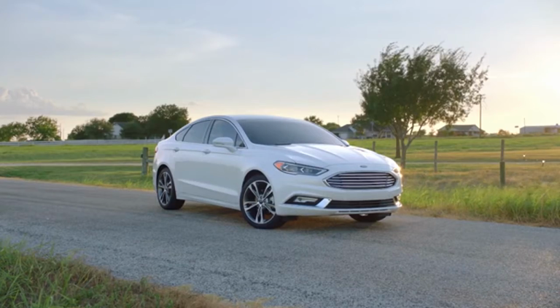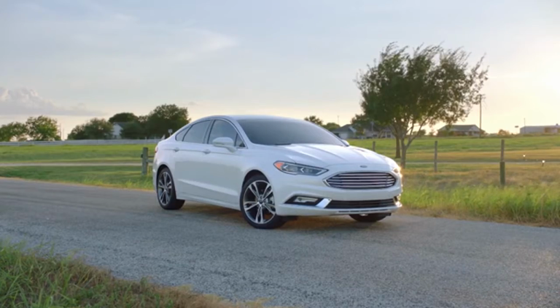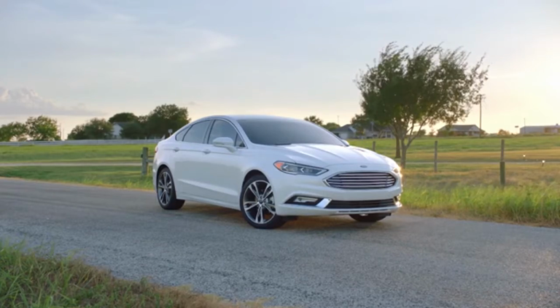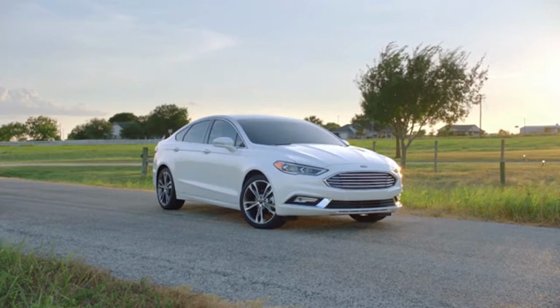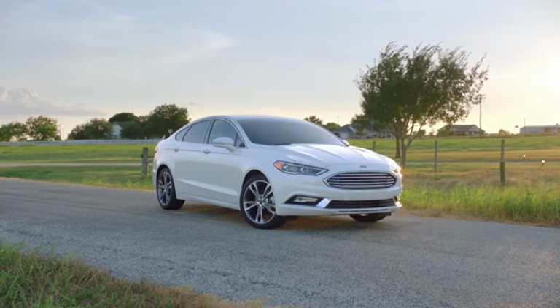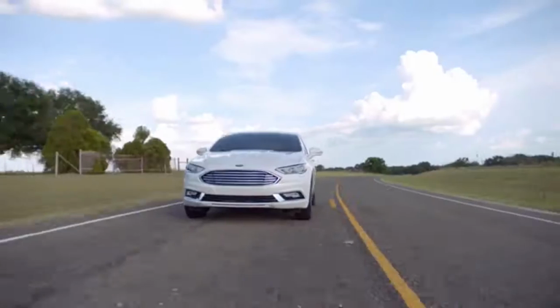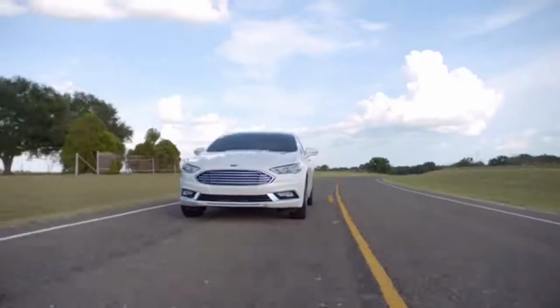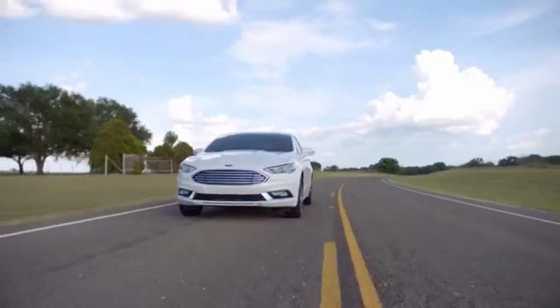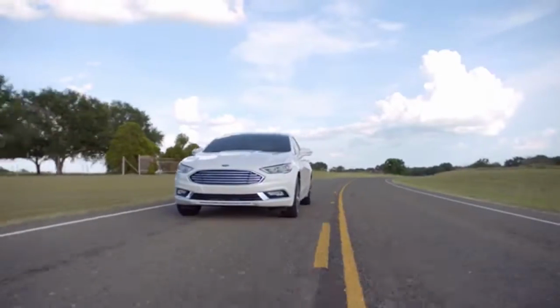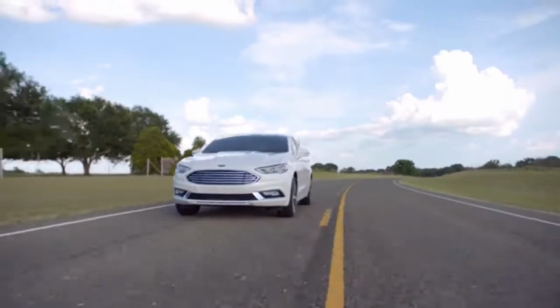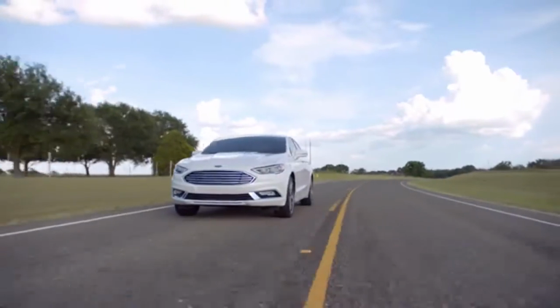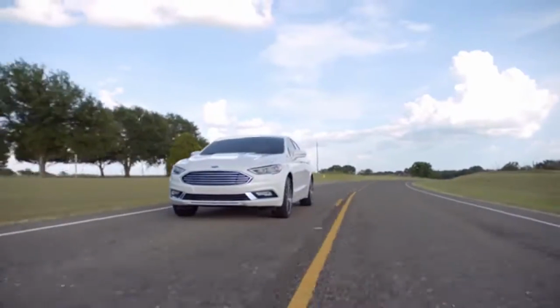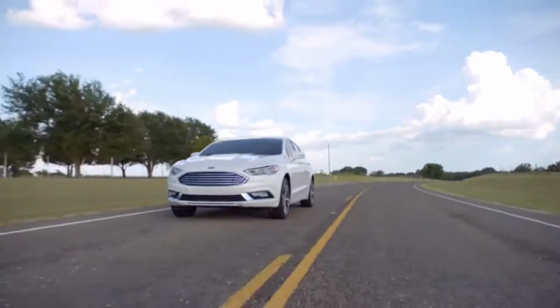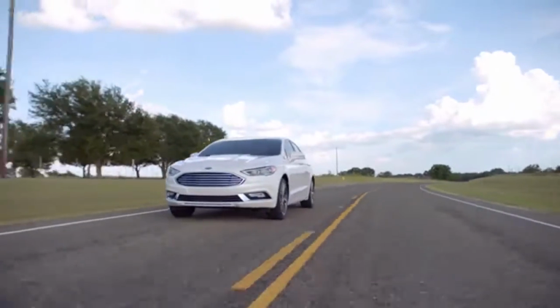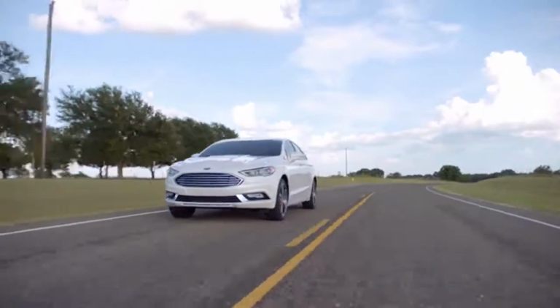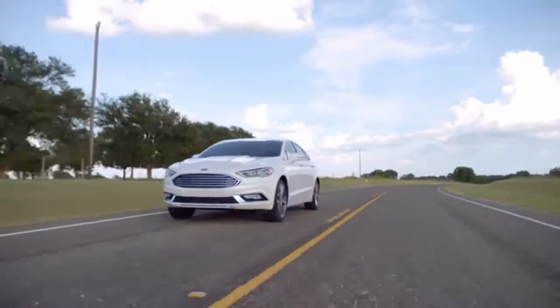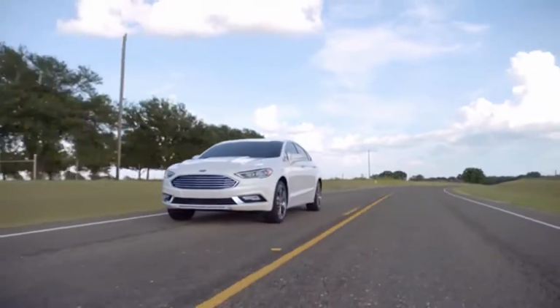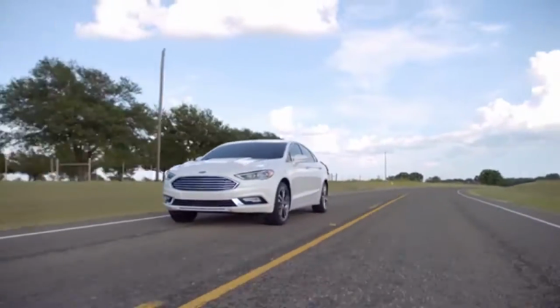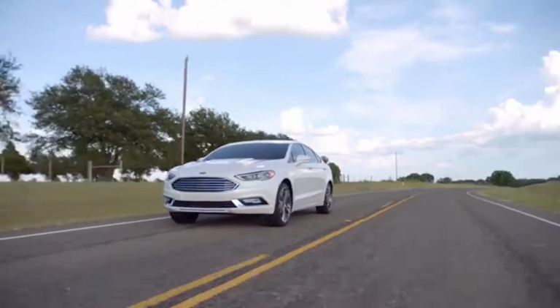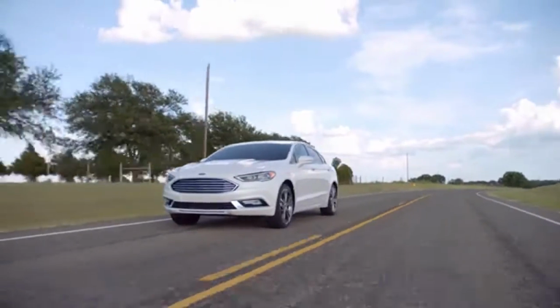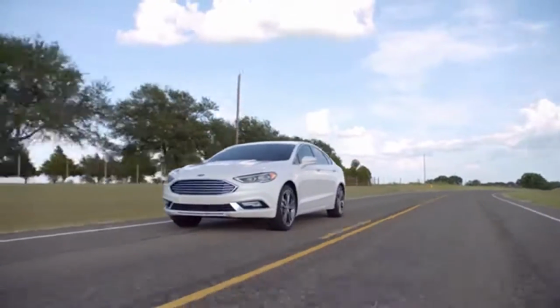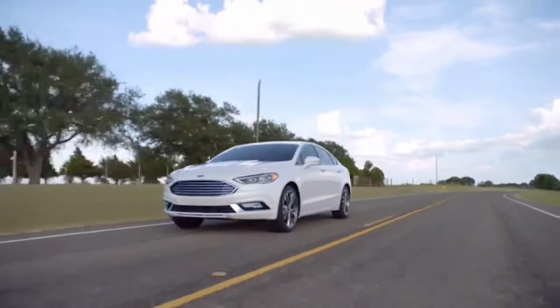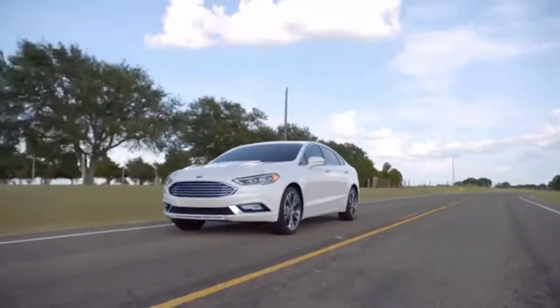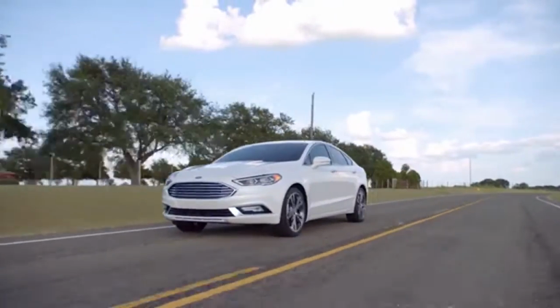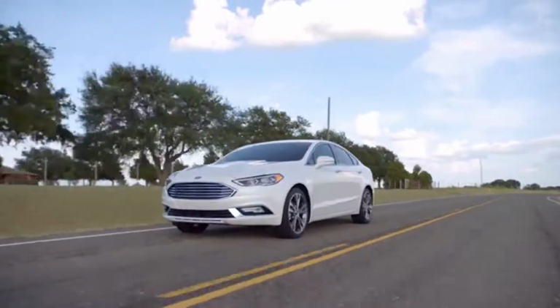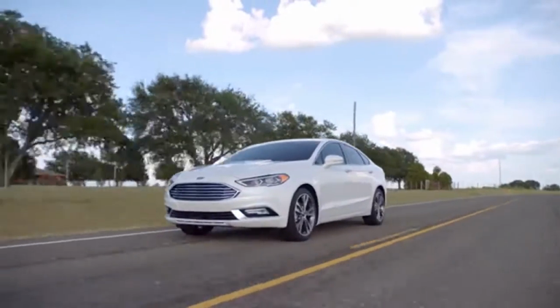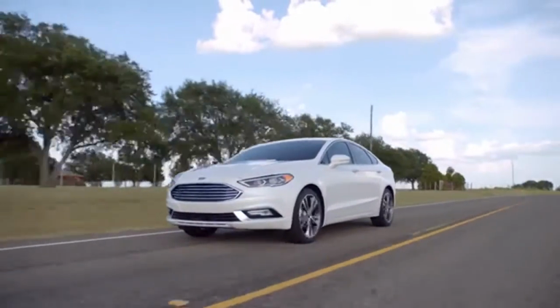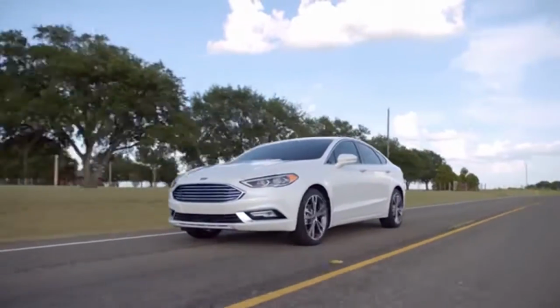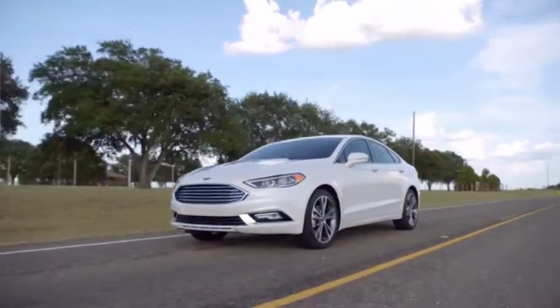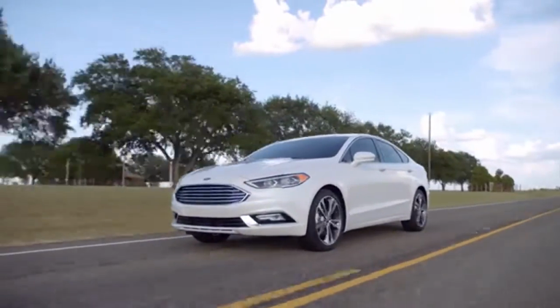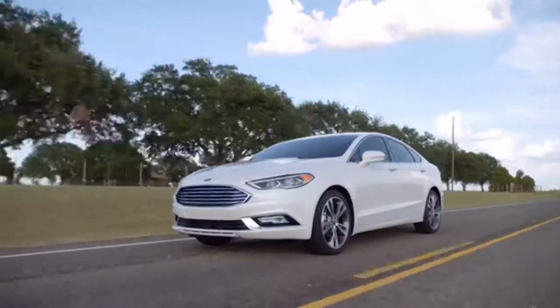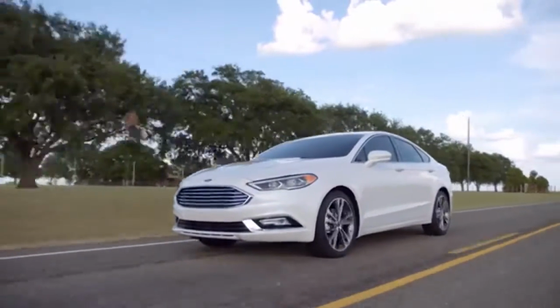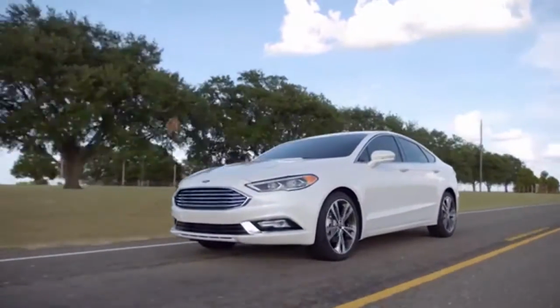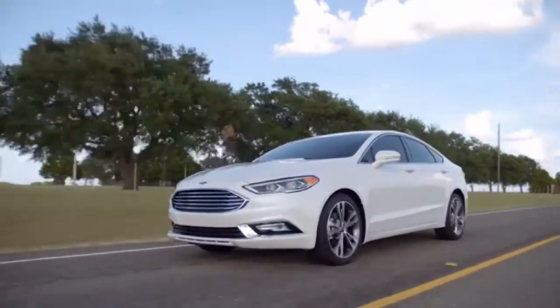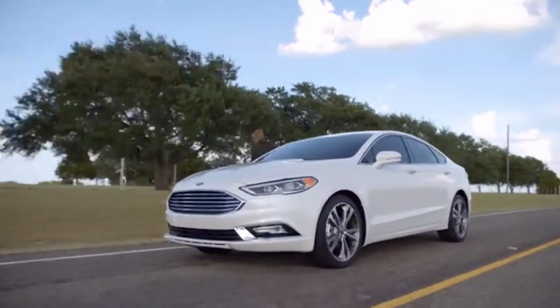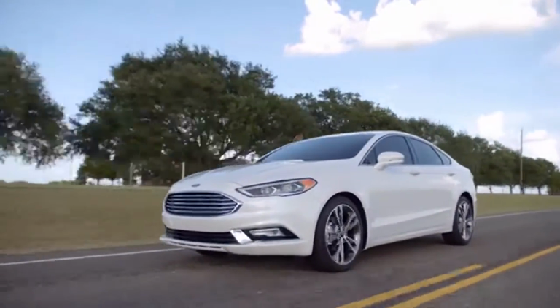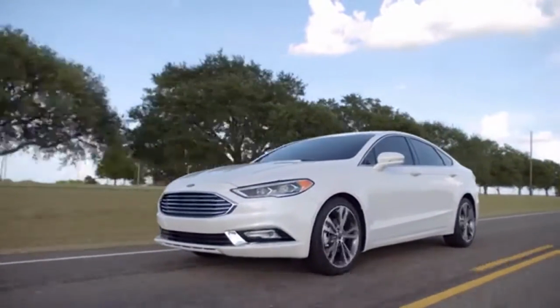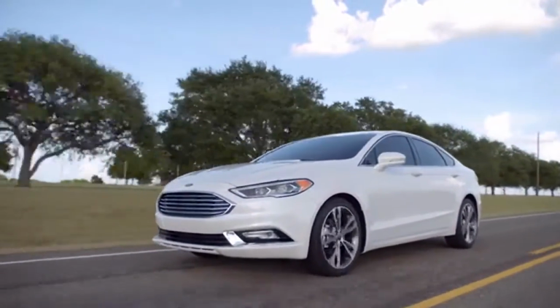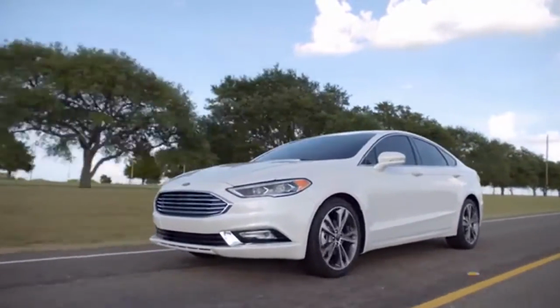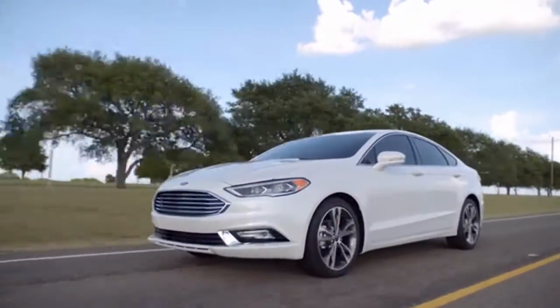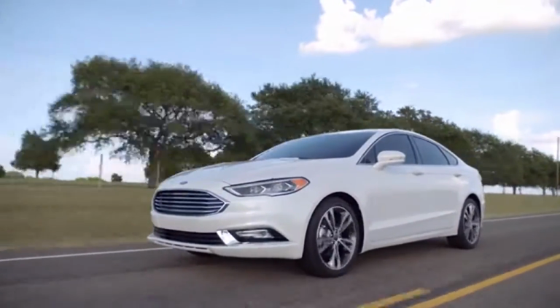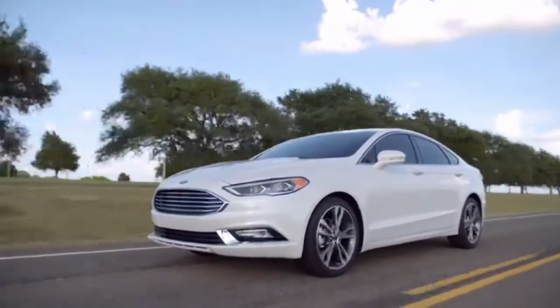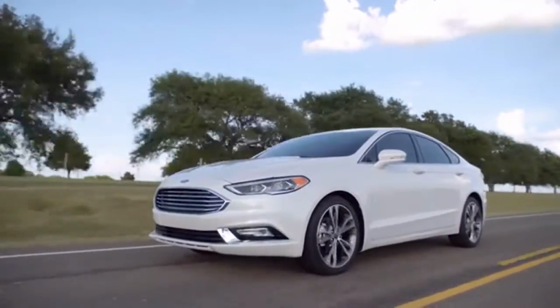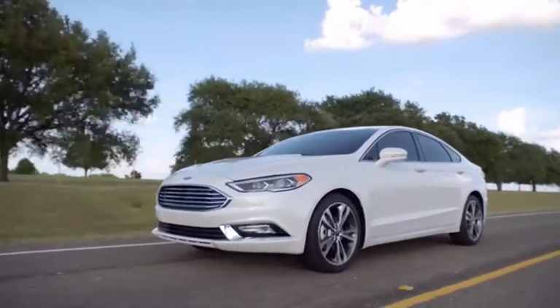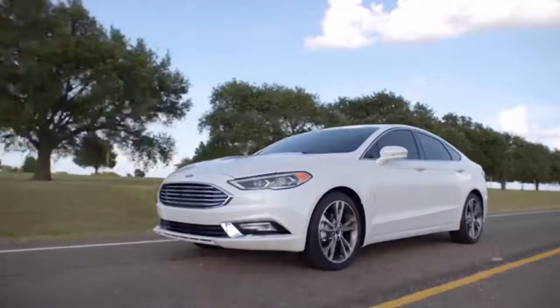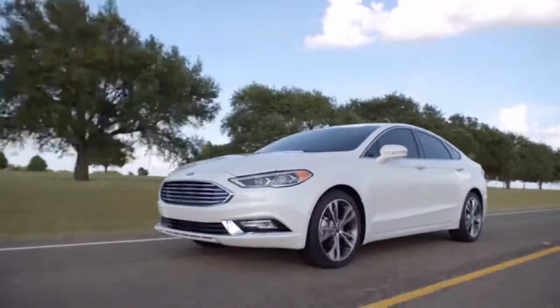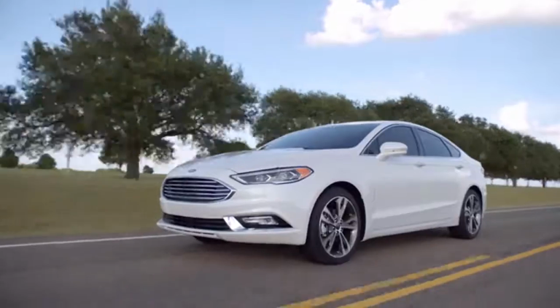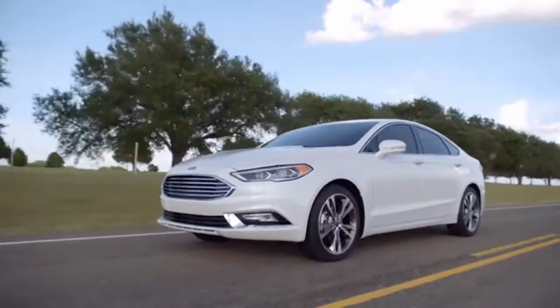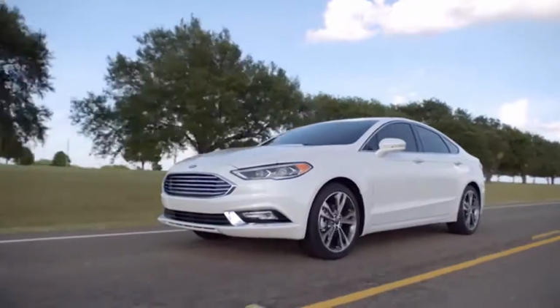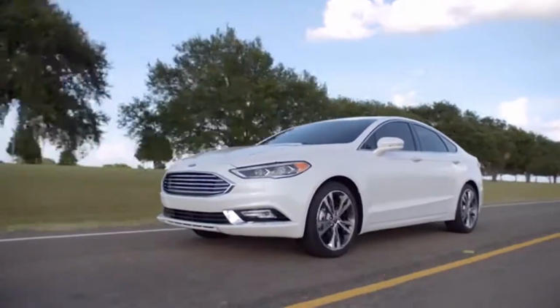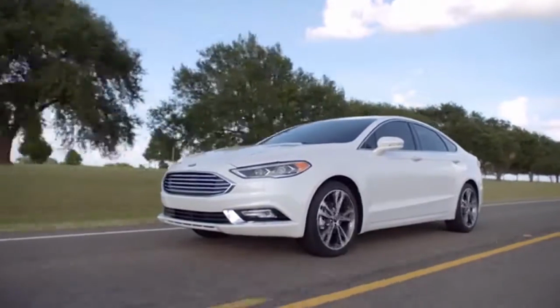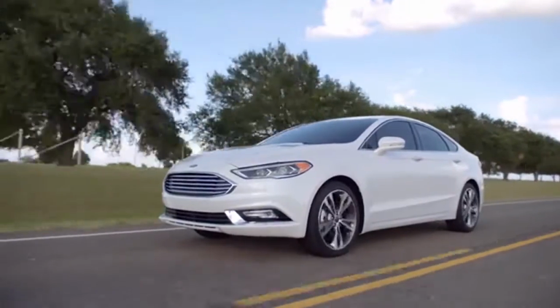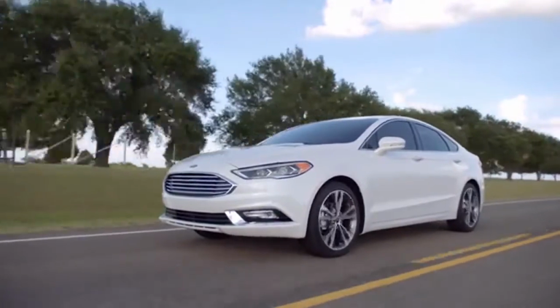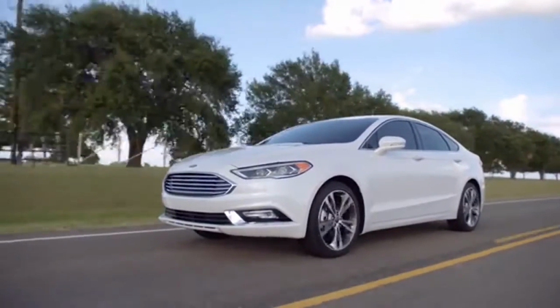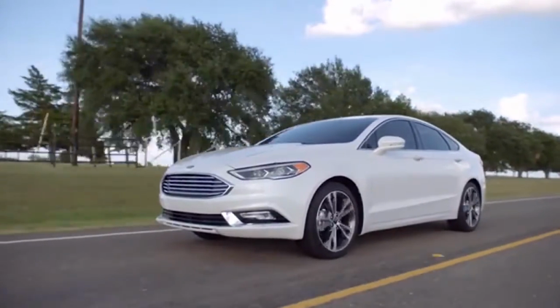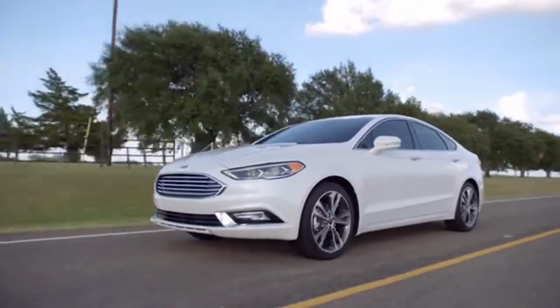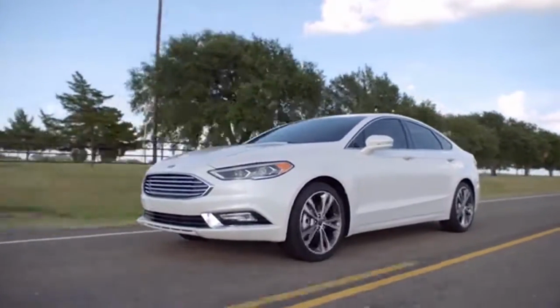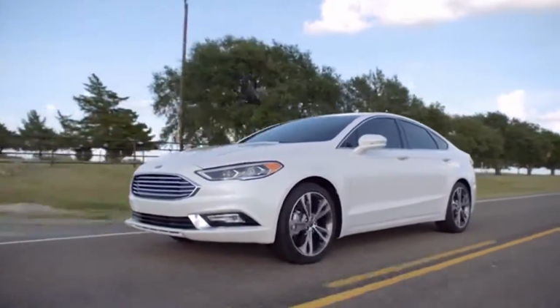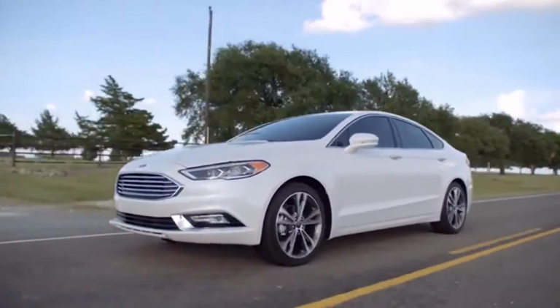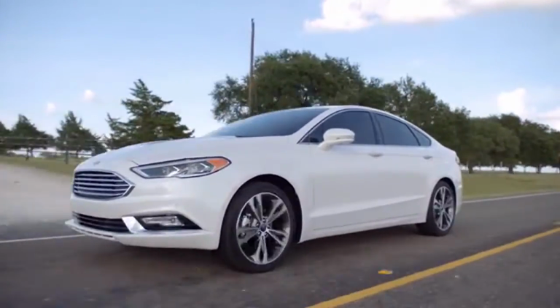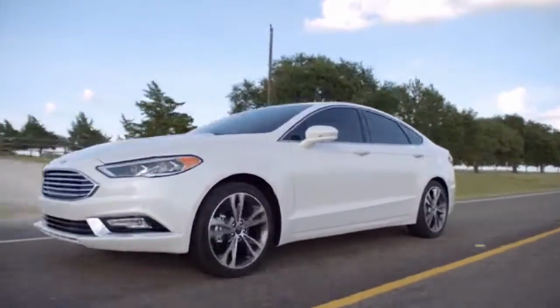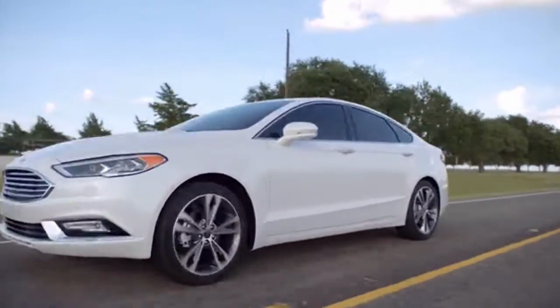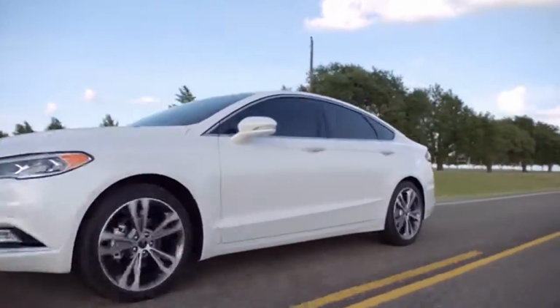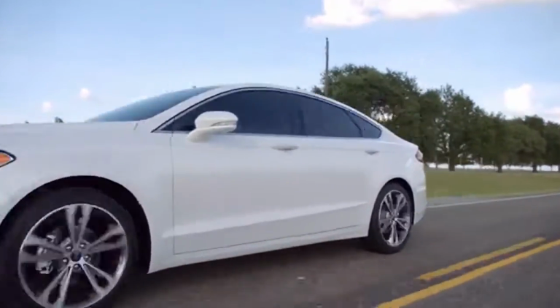Striking looks coupled with innovative design and smart technology, the 2018 Ford Fusion will turn heads.